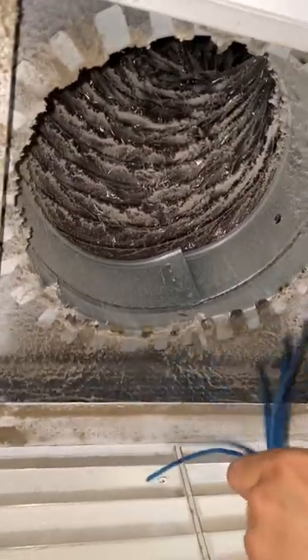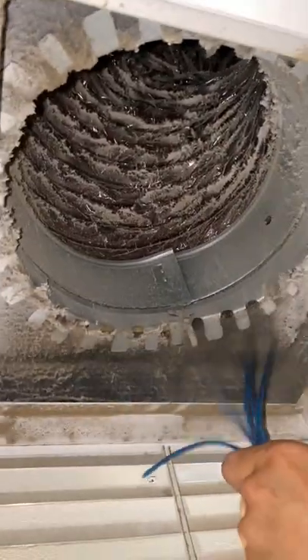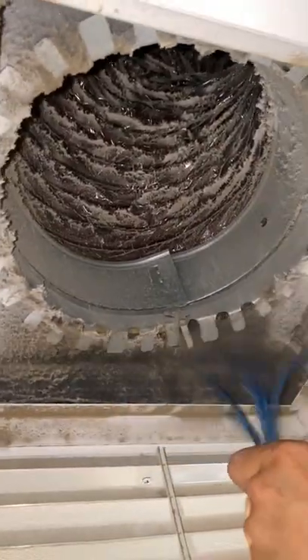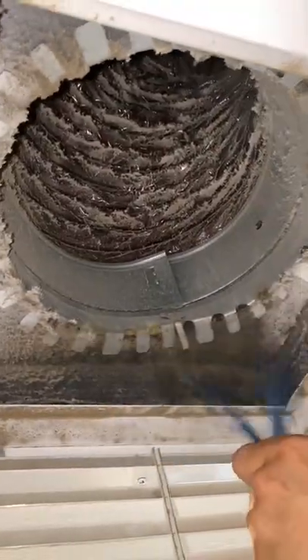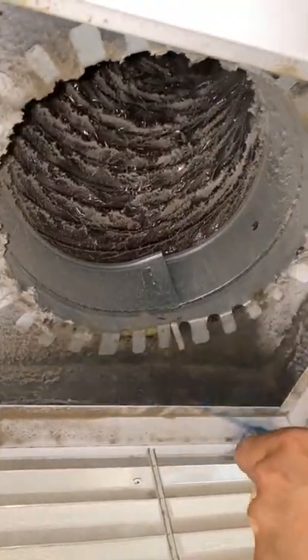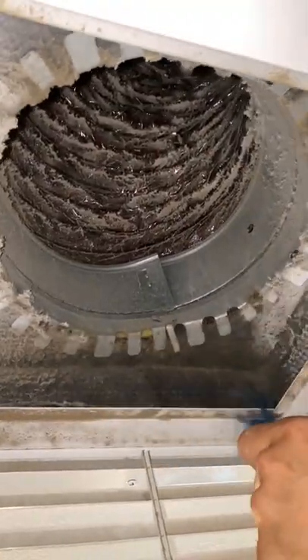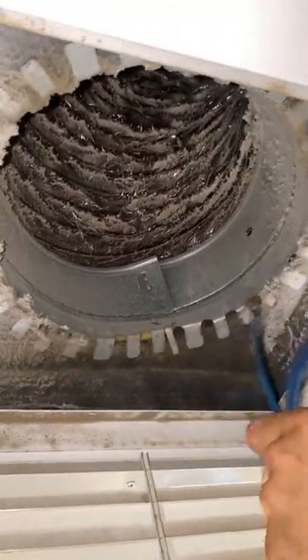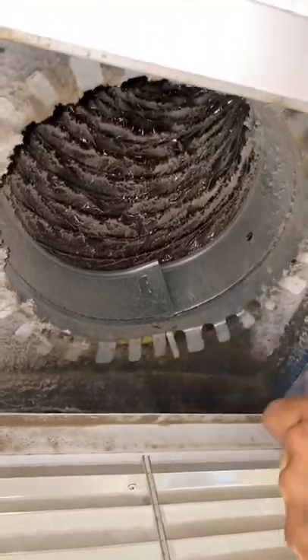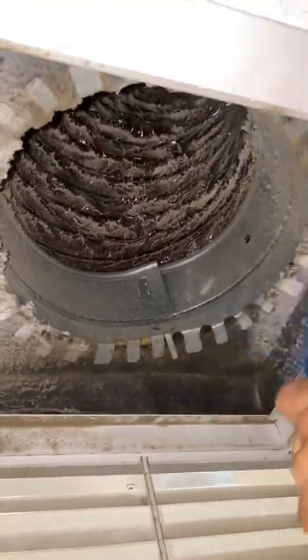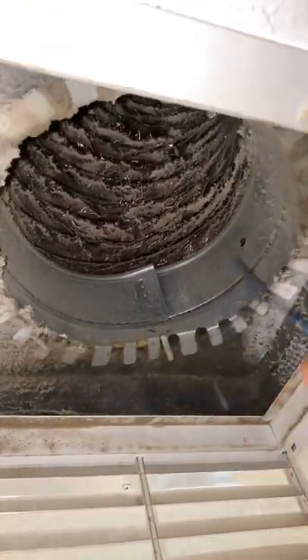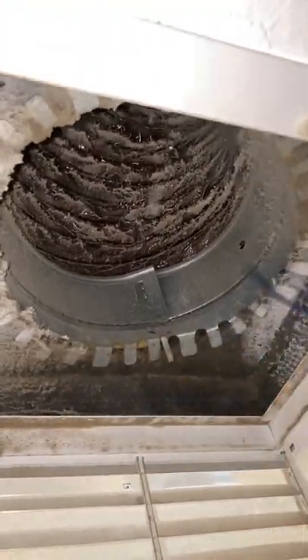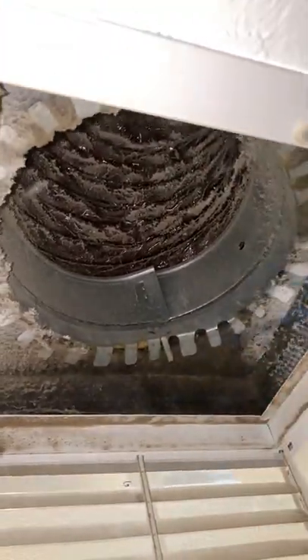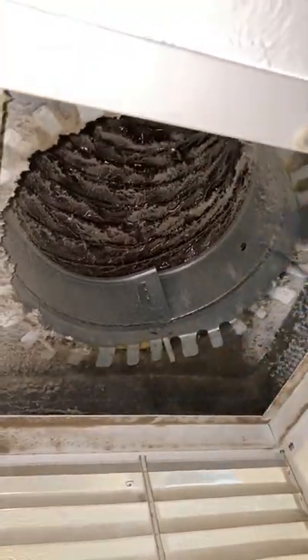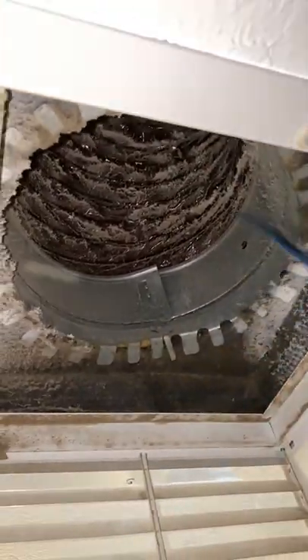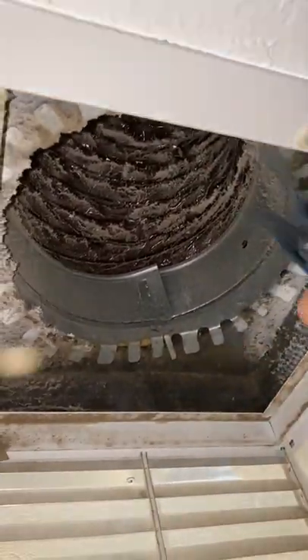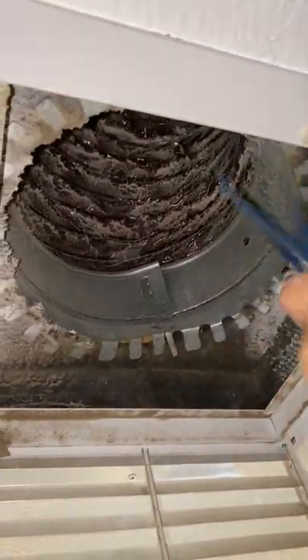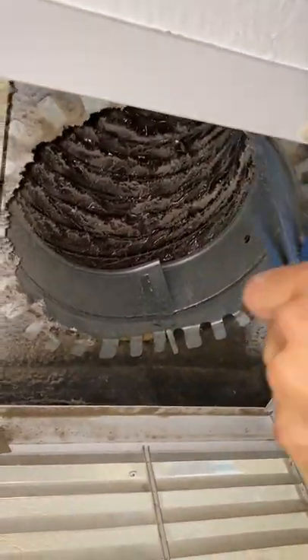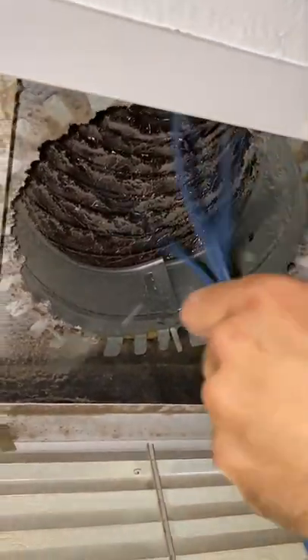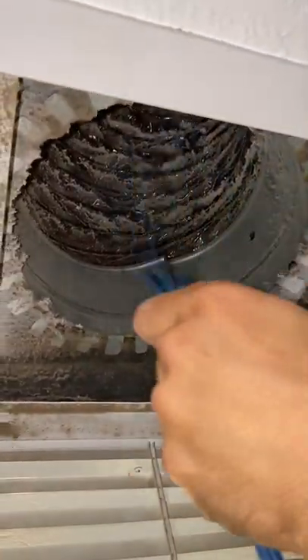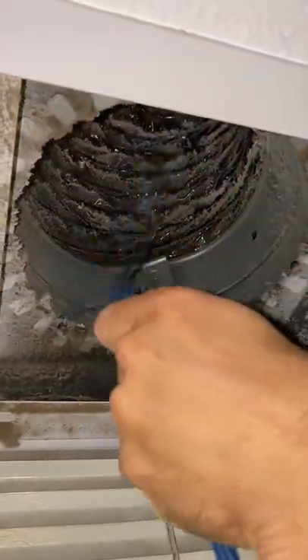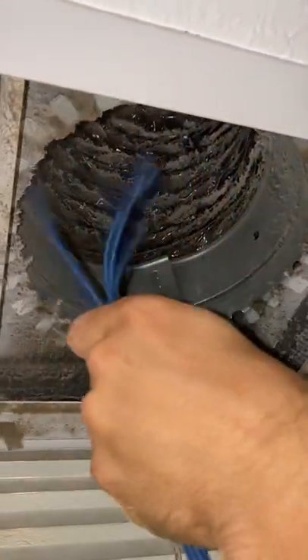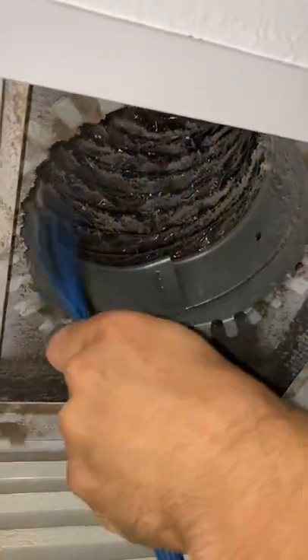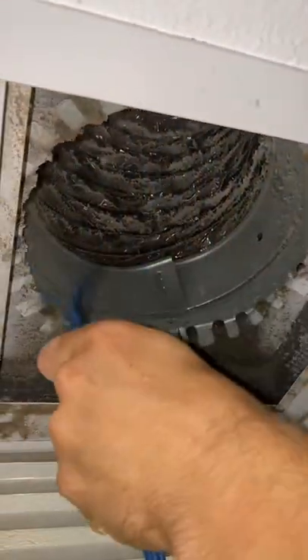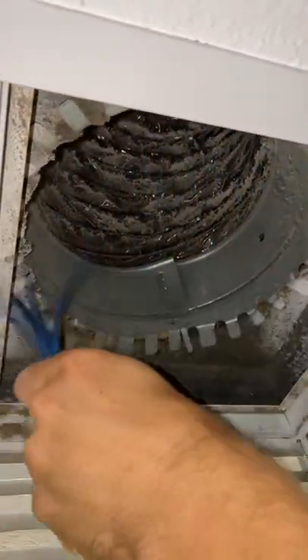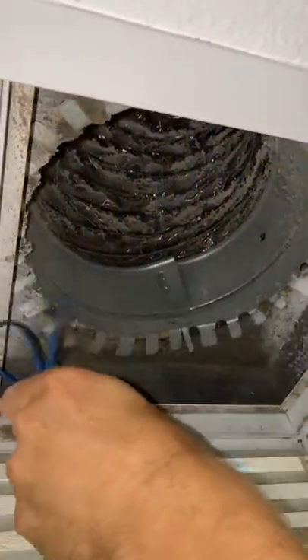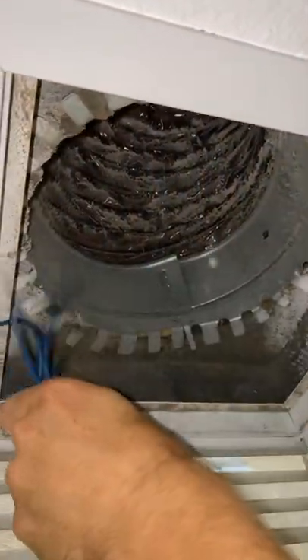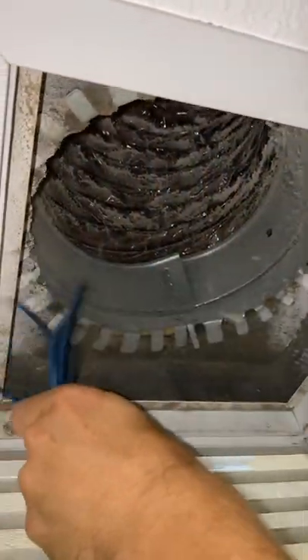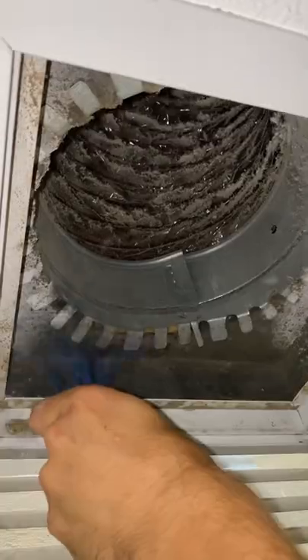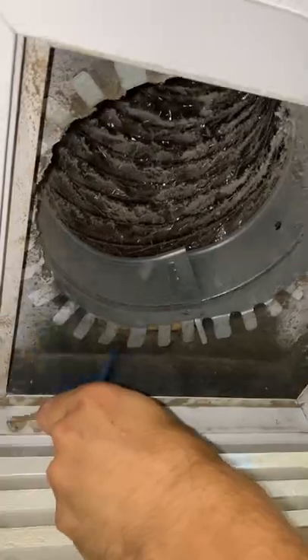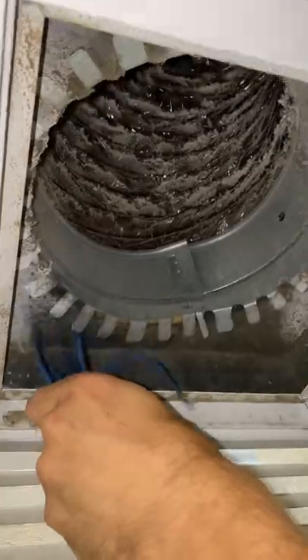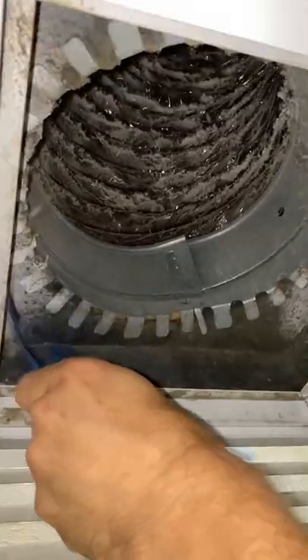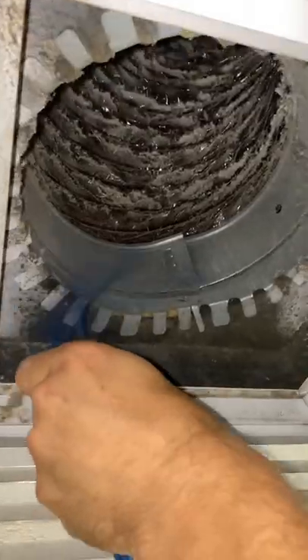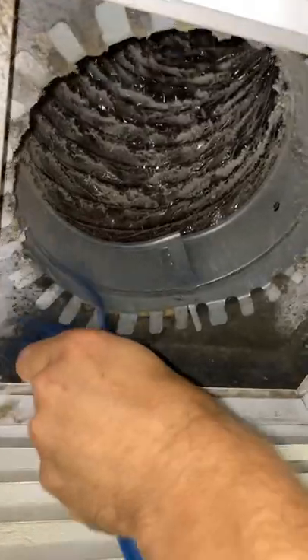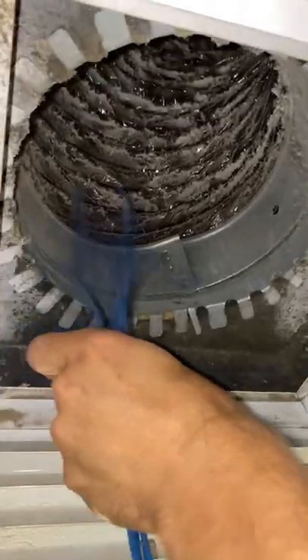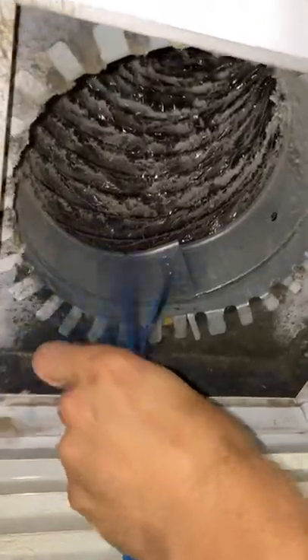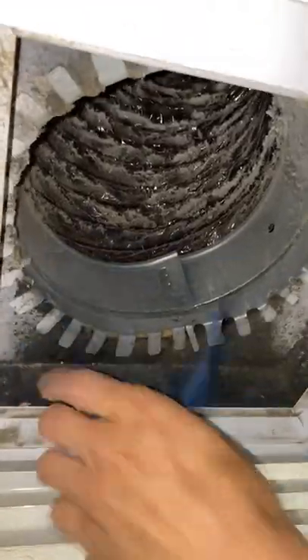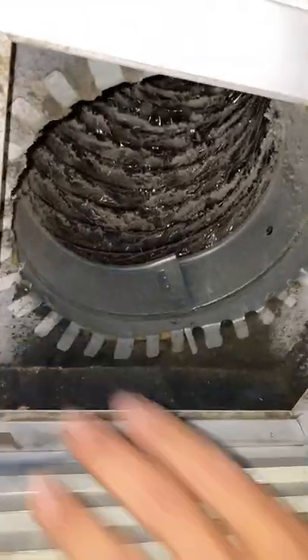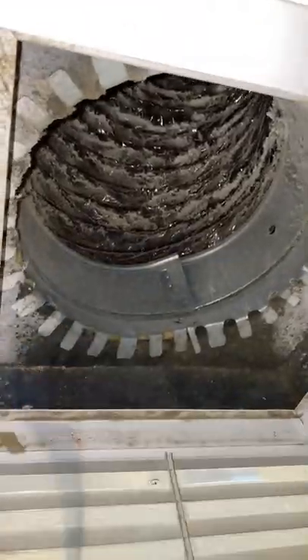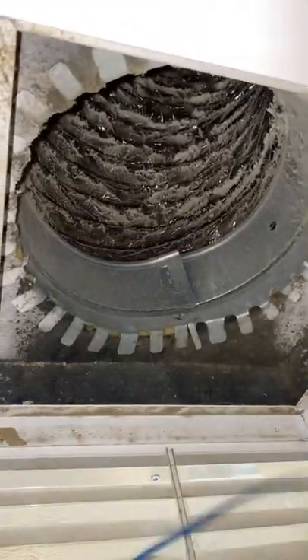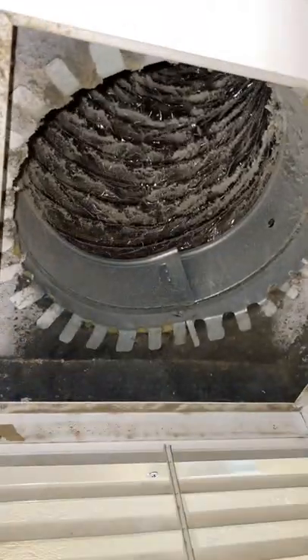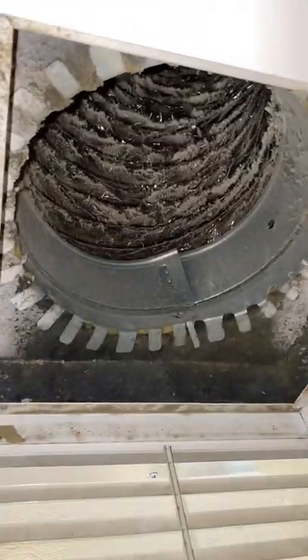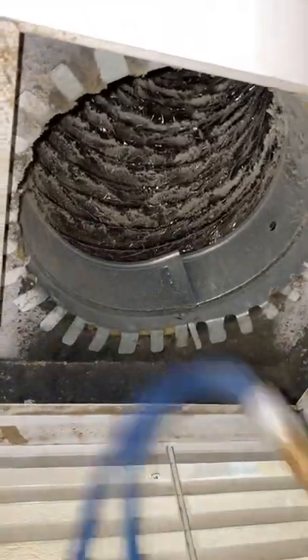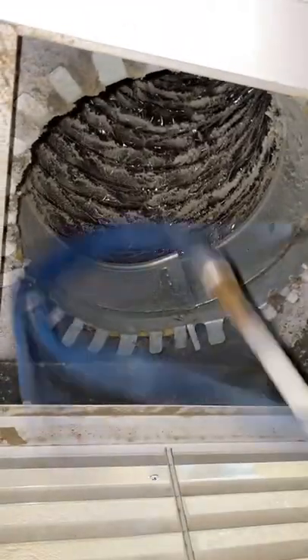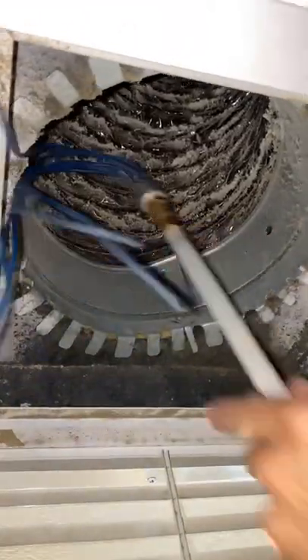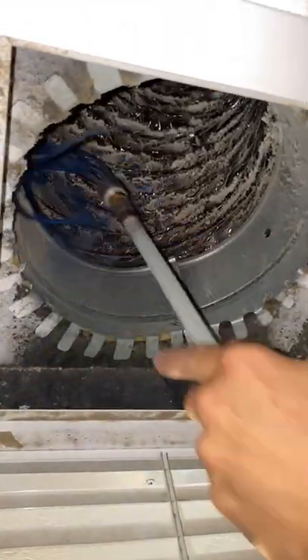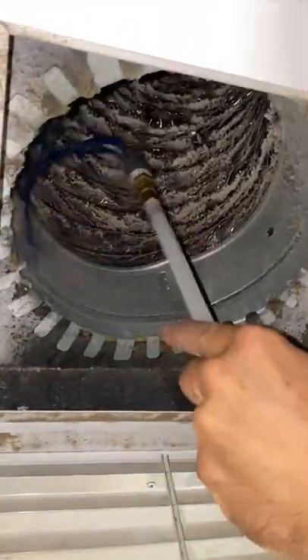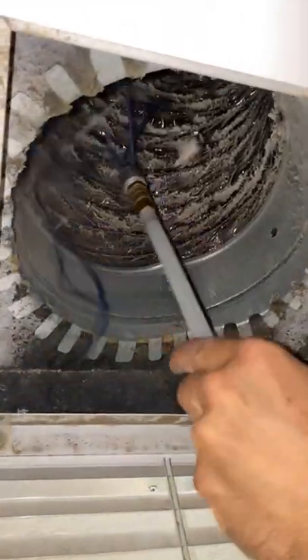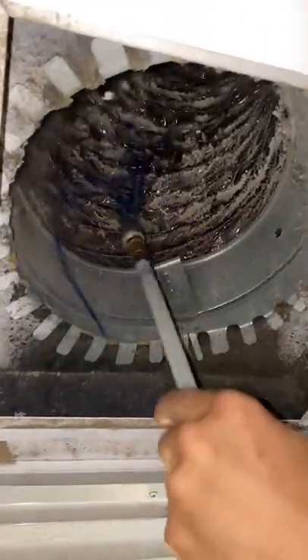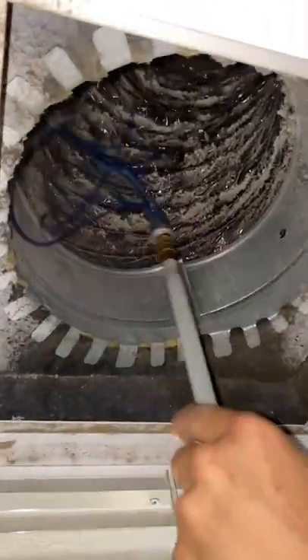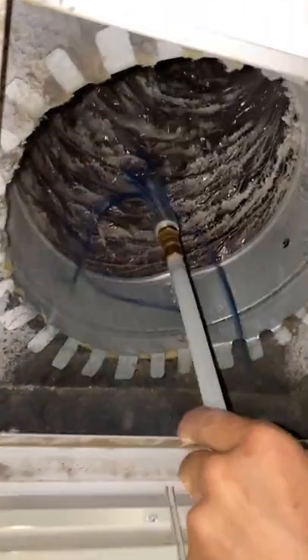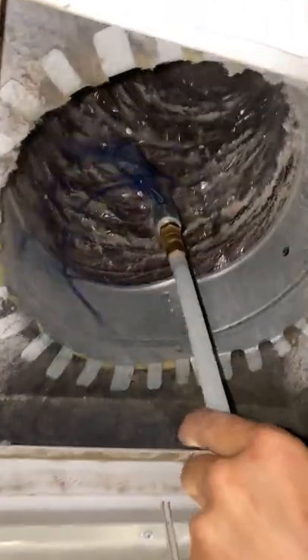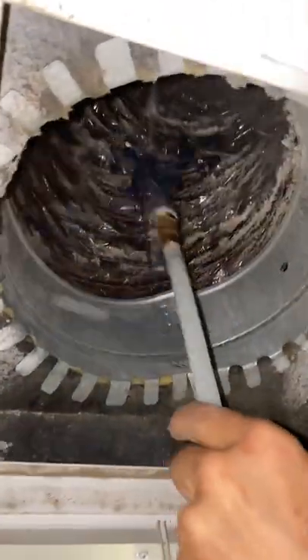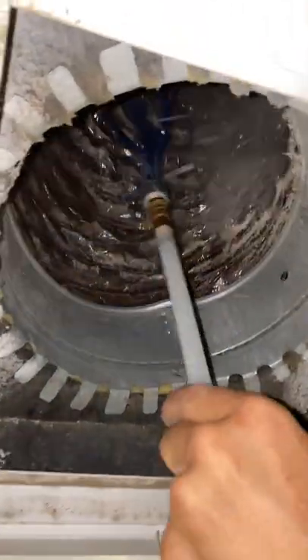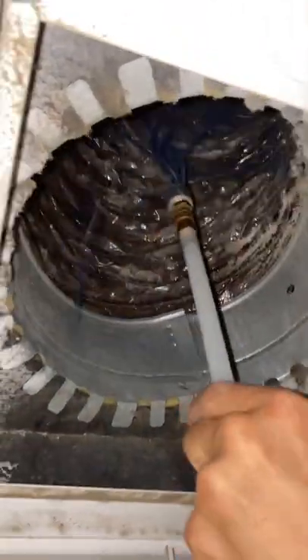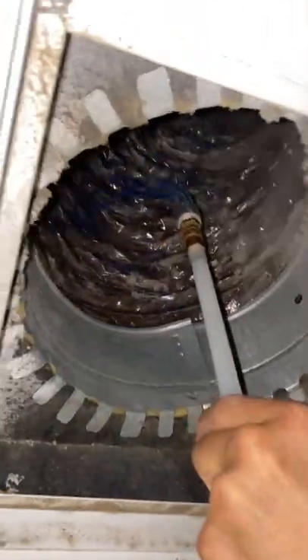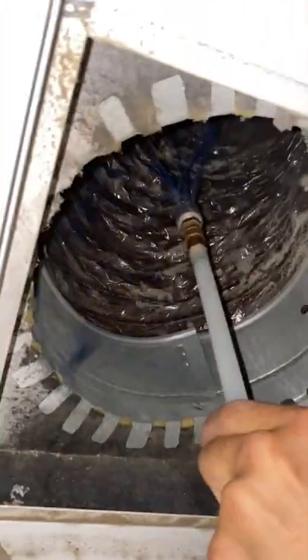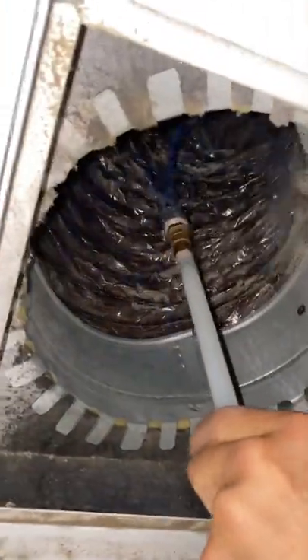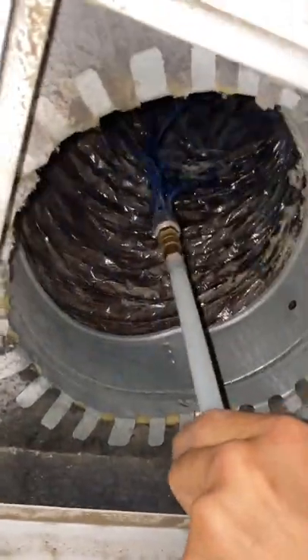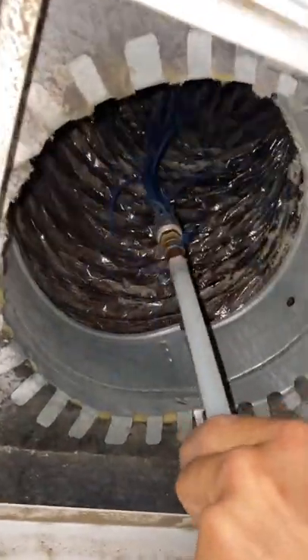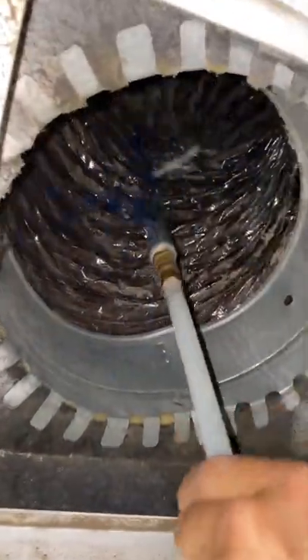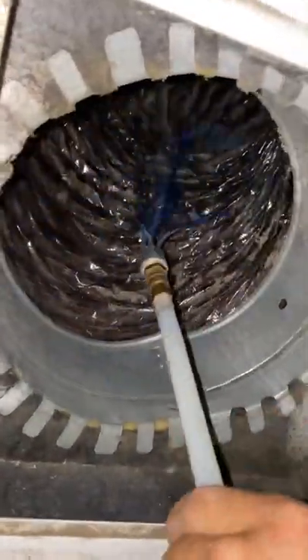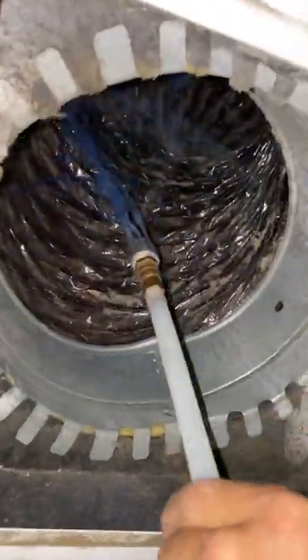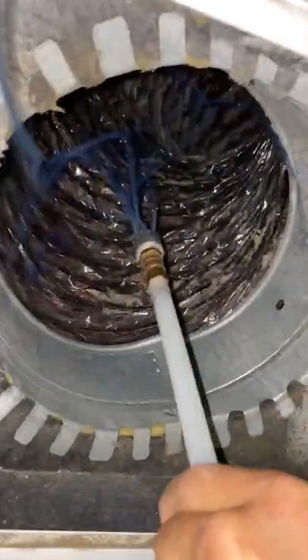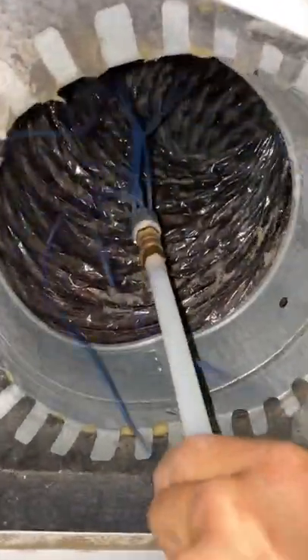This is going to suck out all the dust or debris that's inside of the system, improve your air quality, improve the efficiency, and reduce the amount of dust inside of the home.